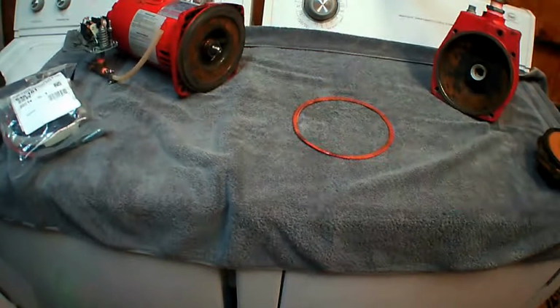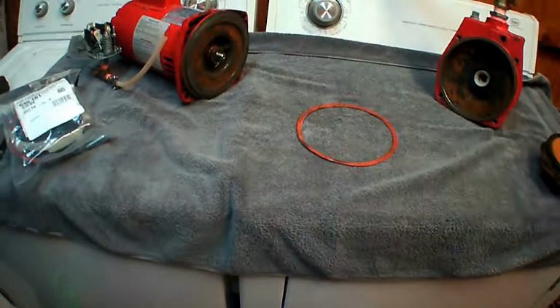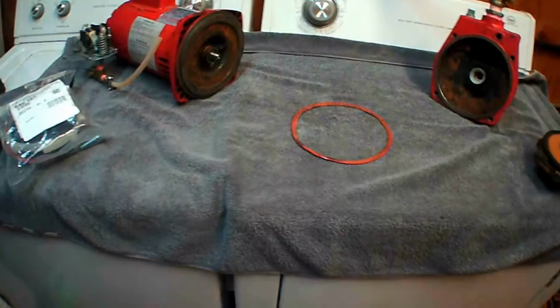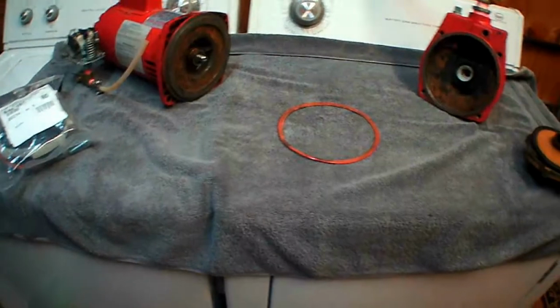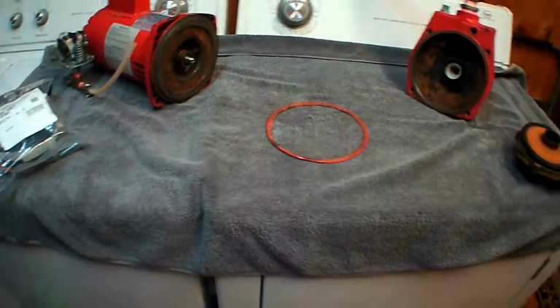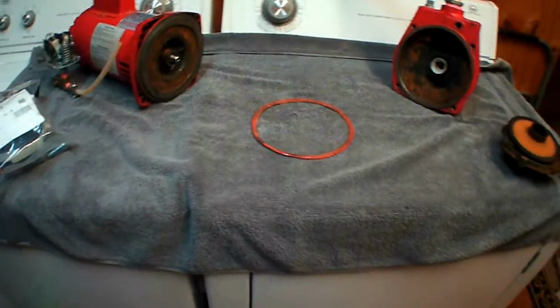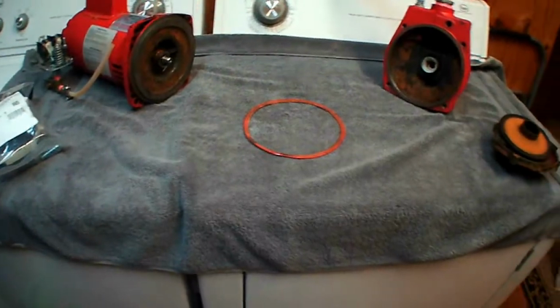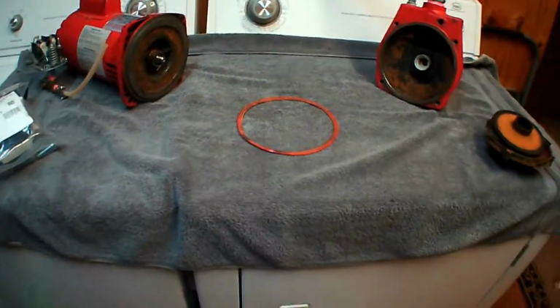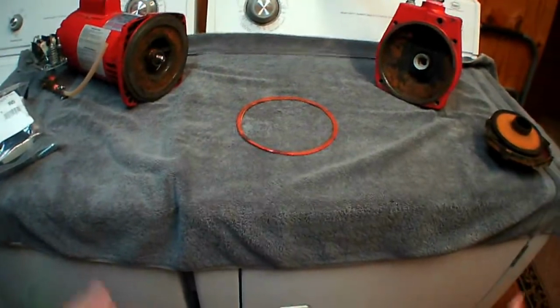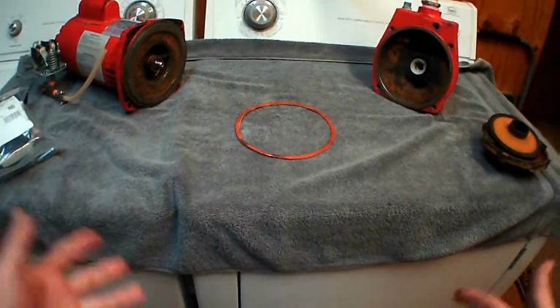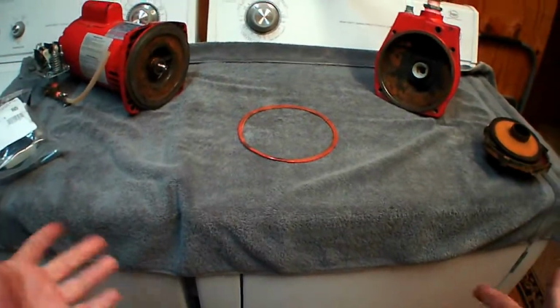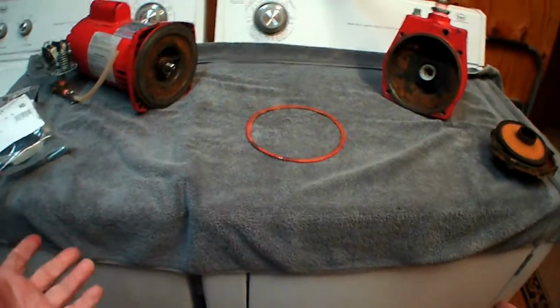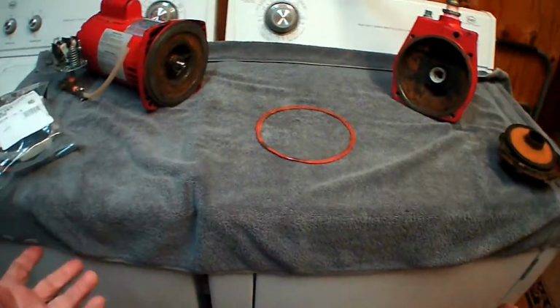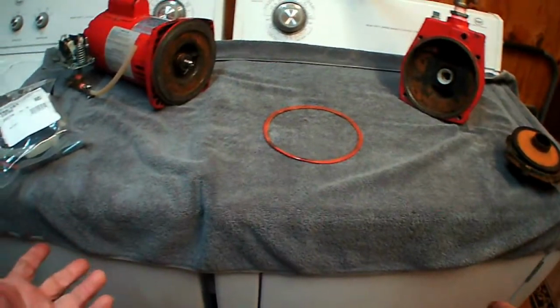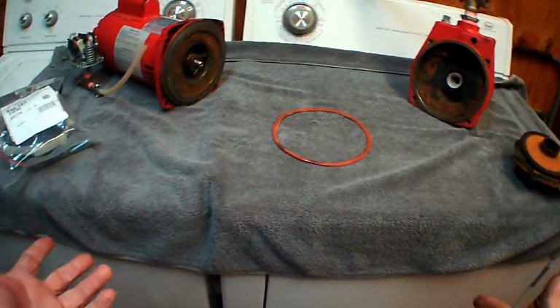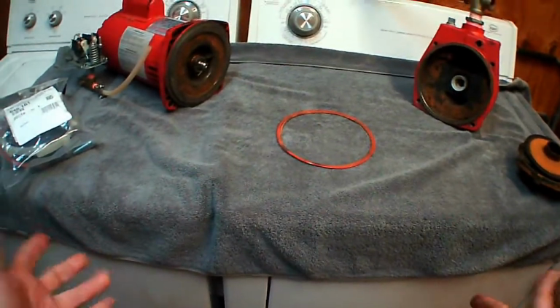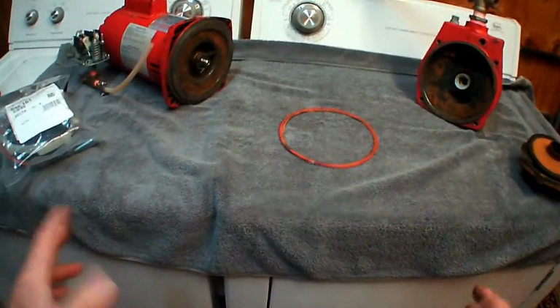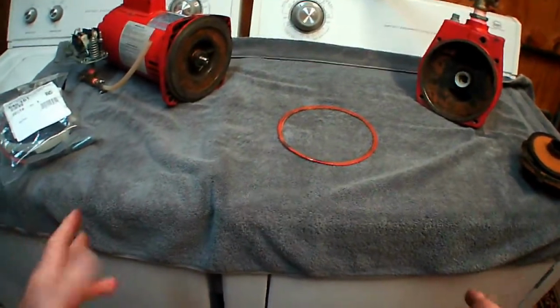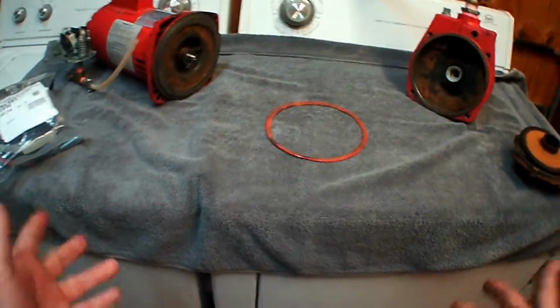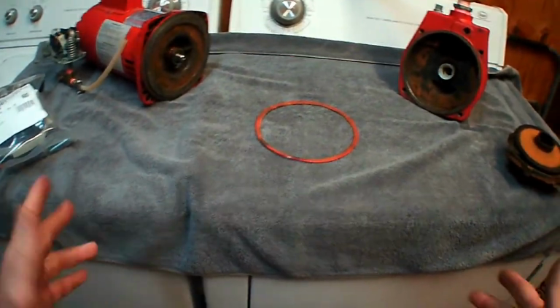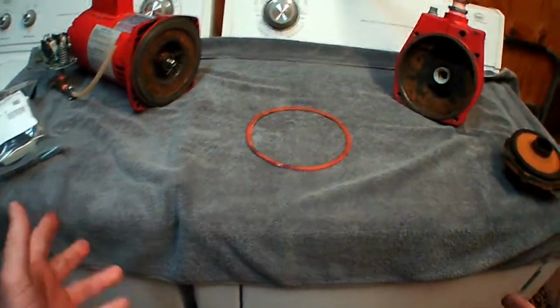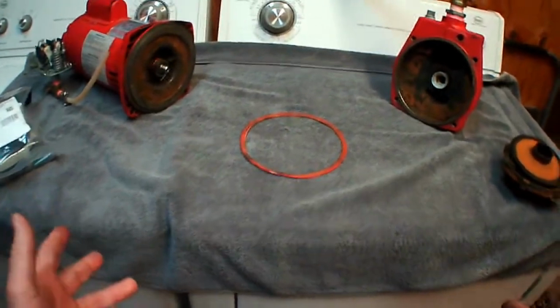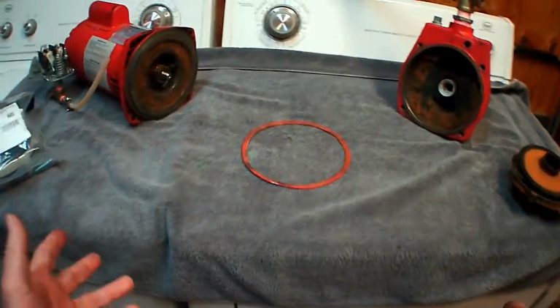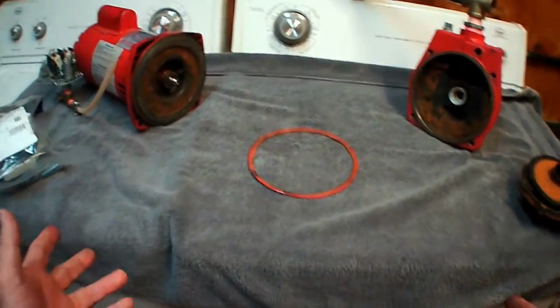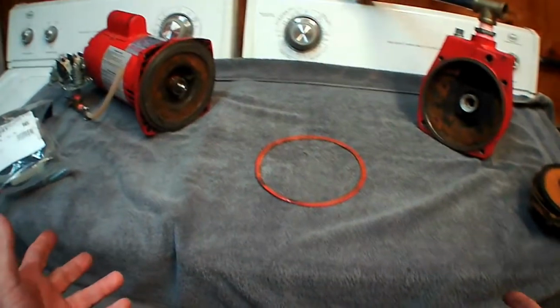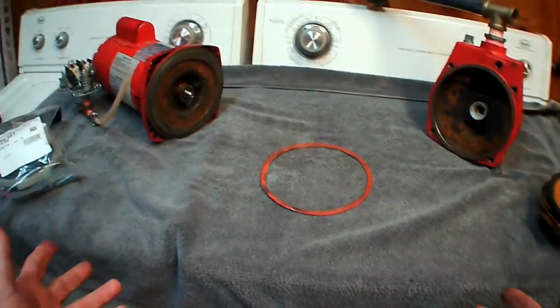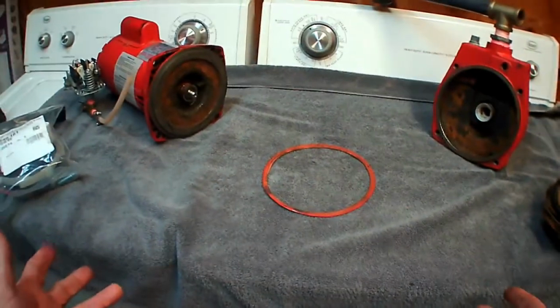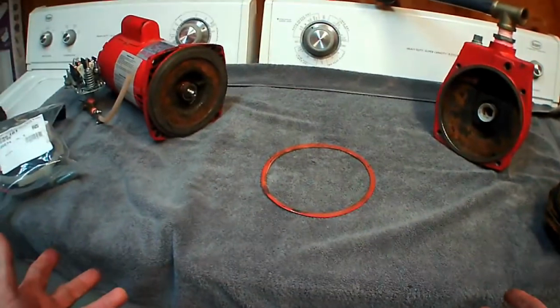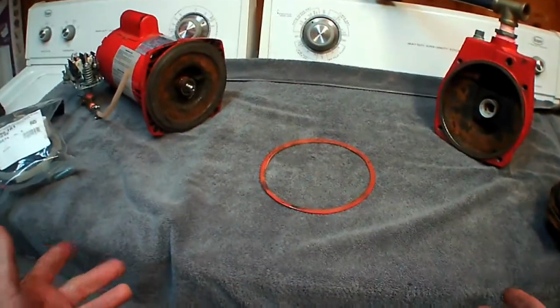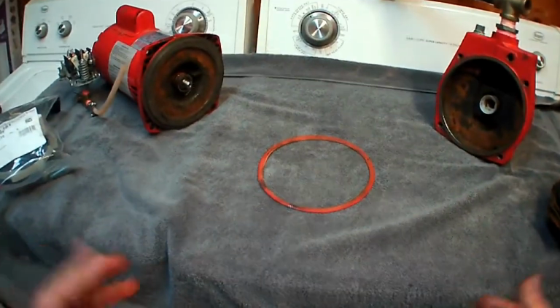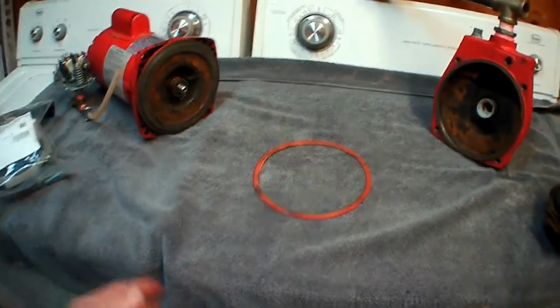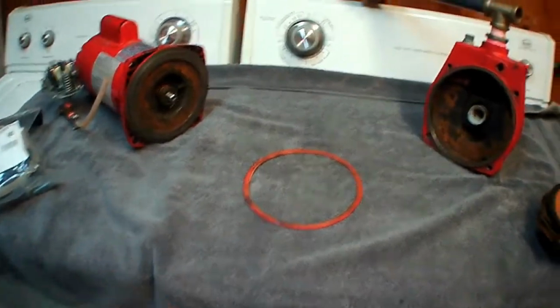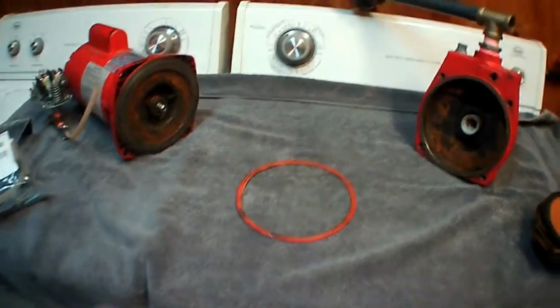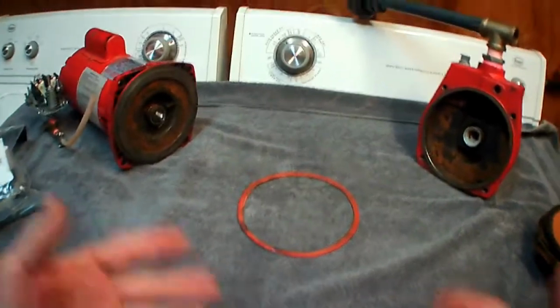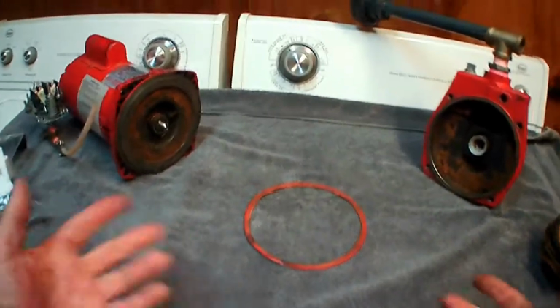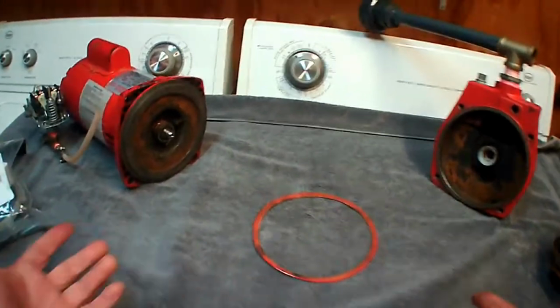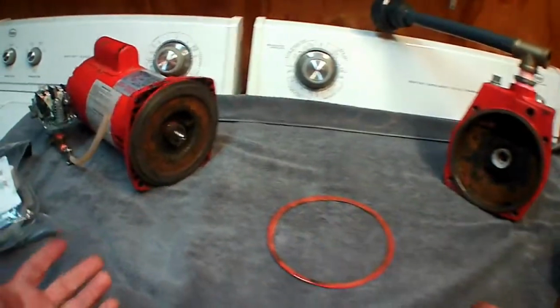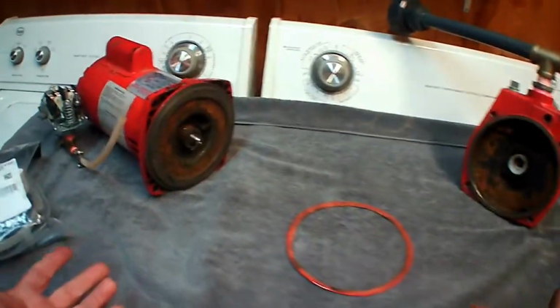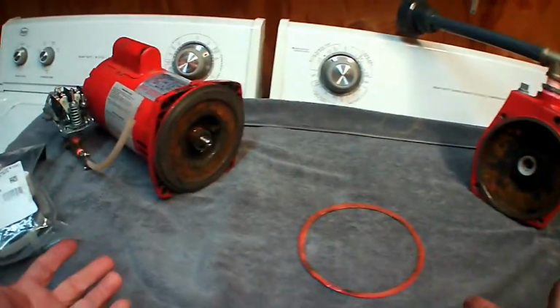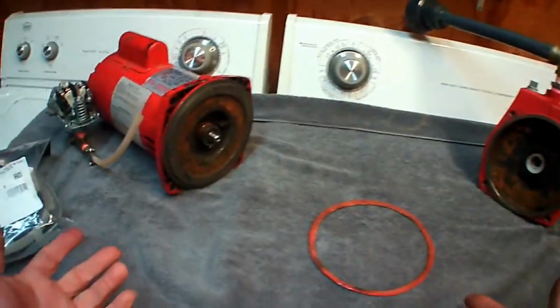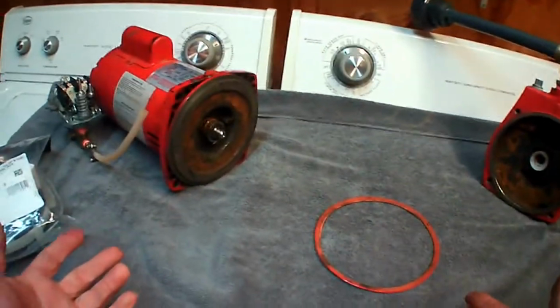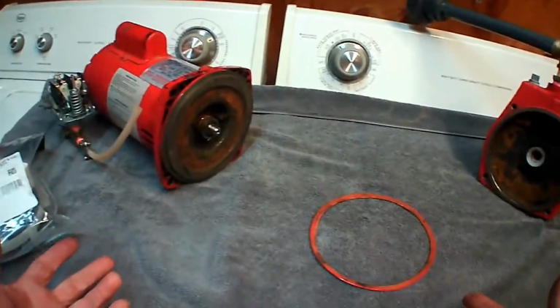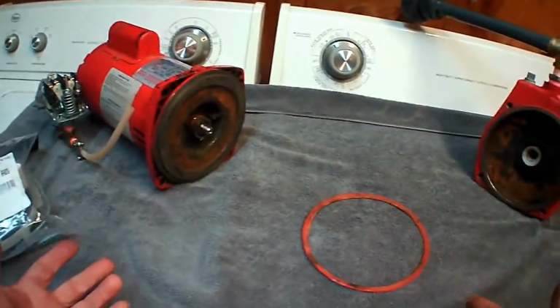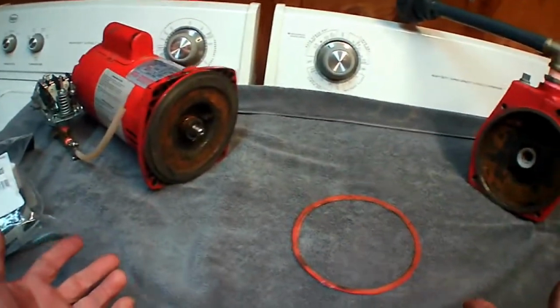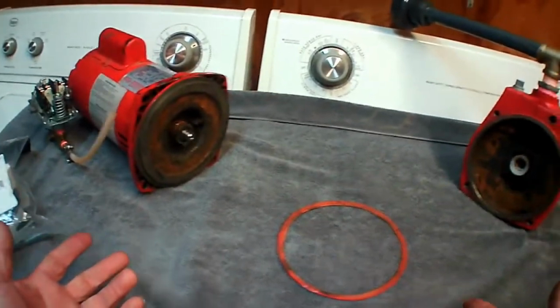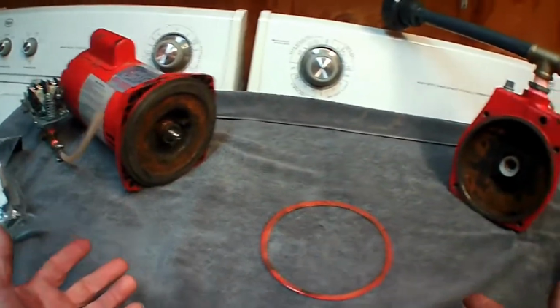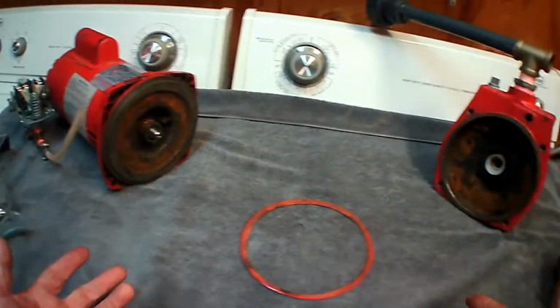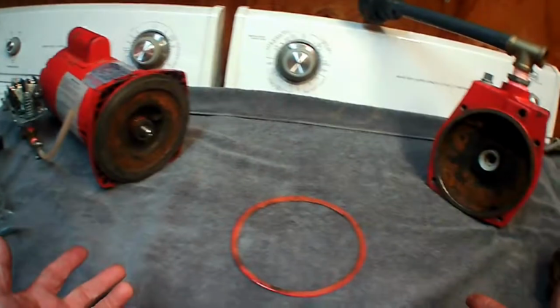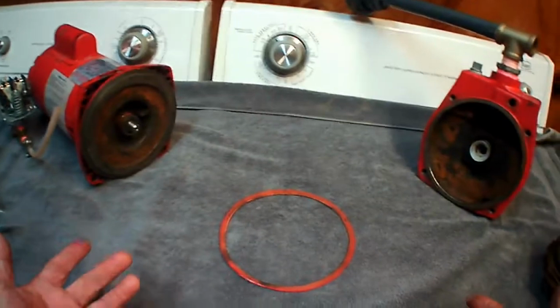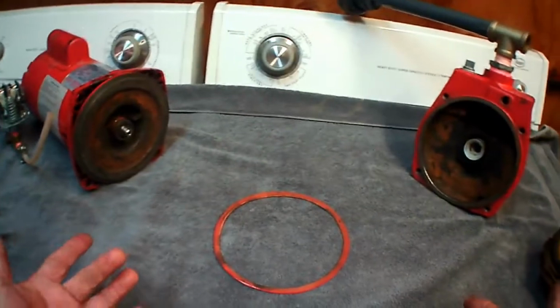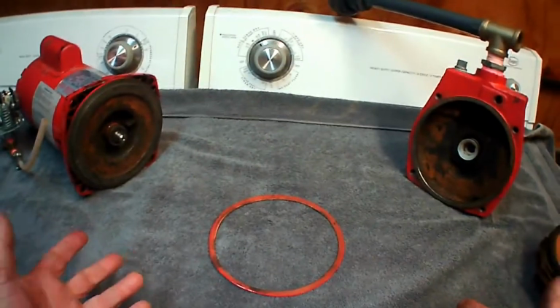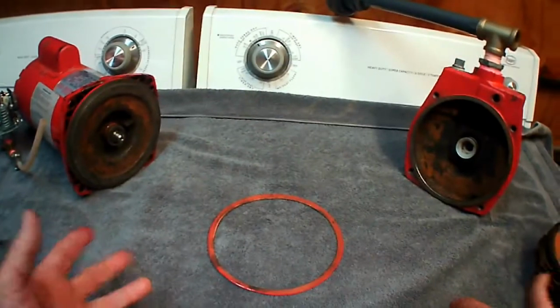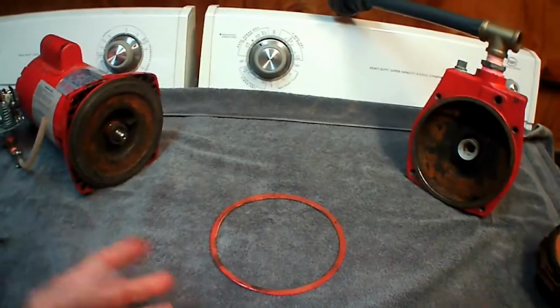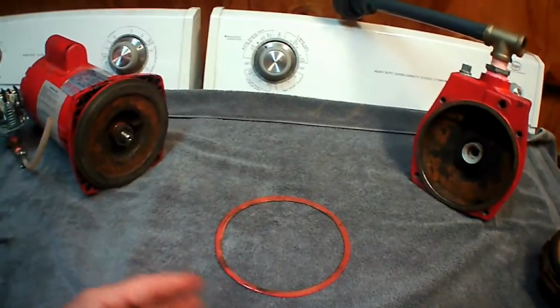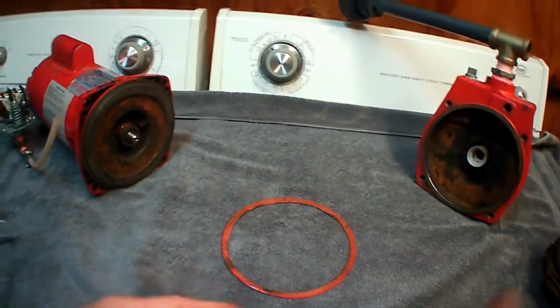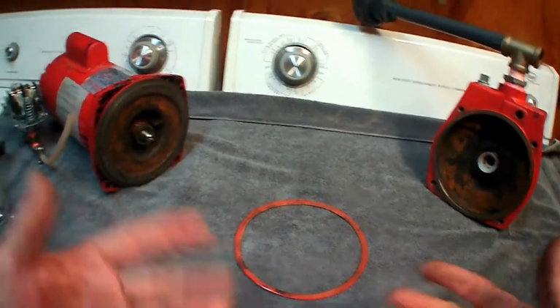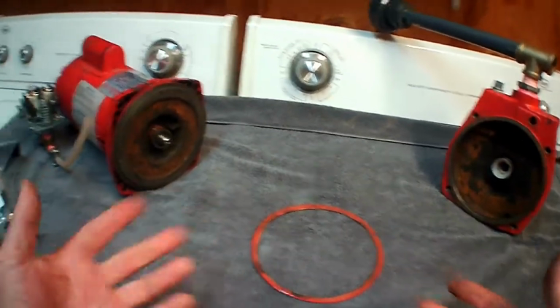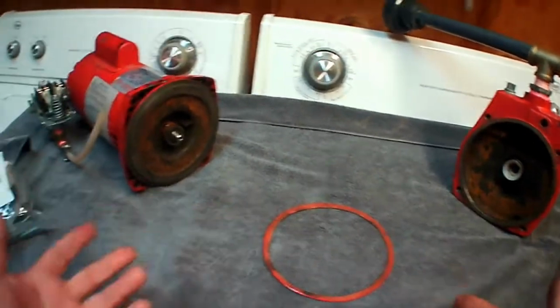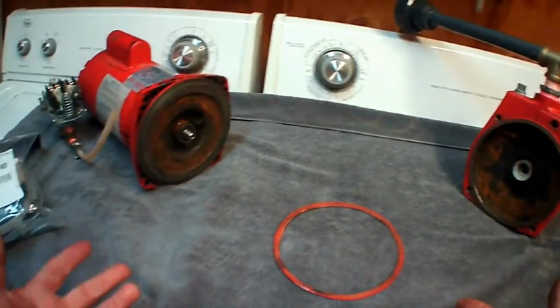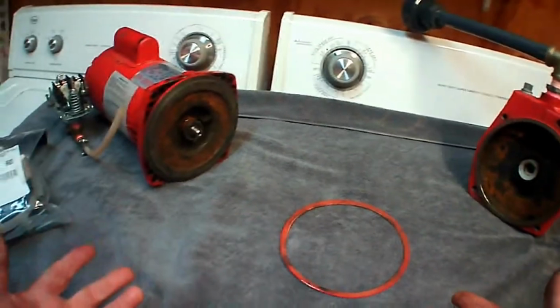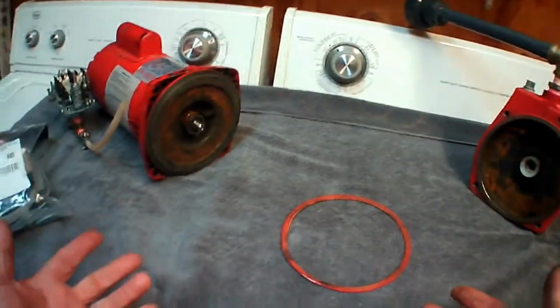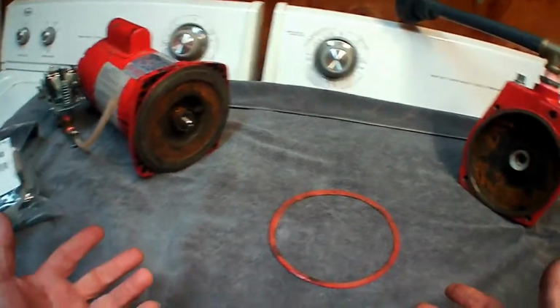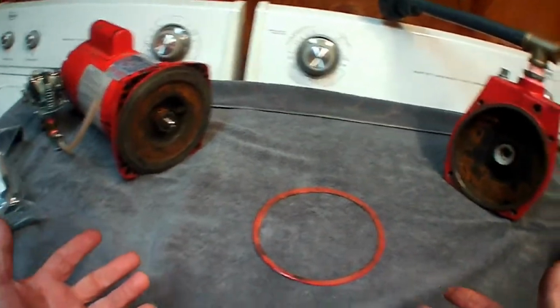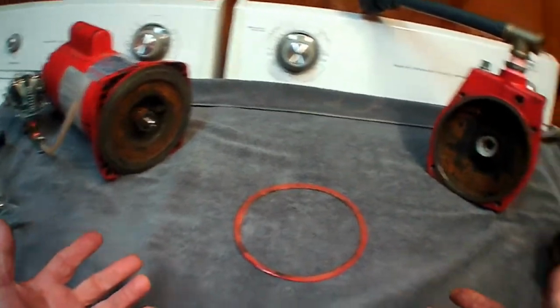This, of course, is the unit broken down after I uninstalled it. Finally got it disassembled.